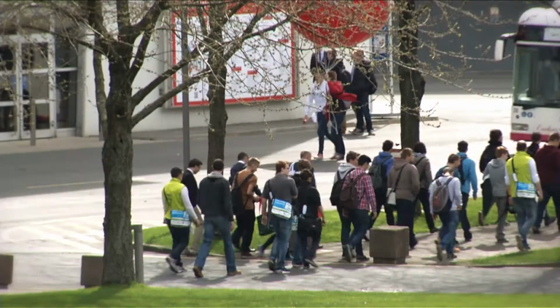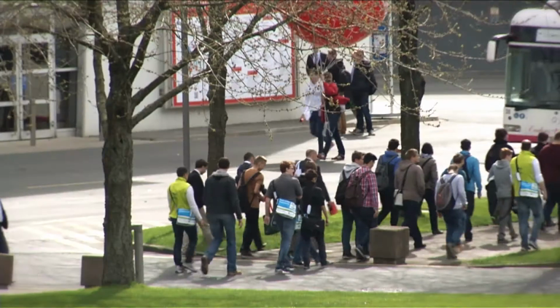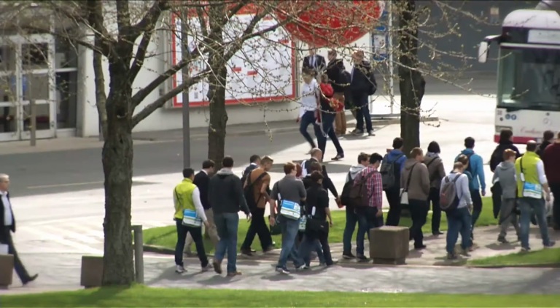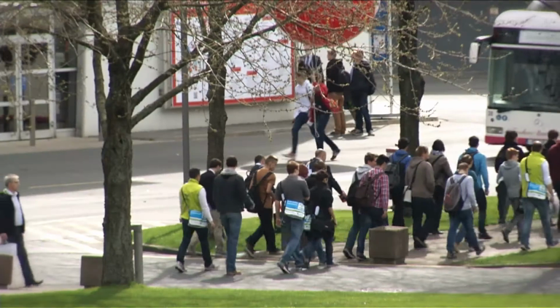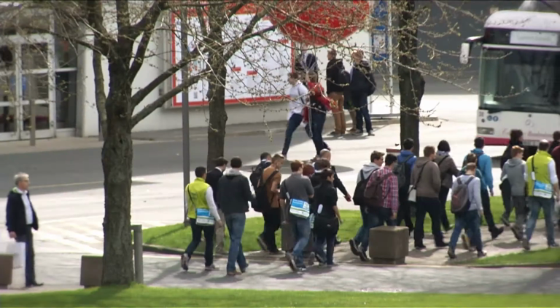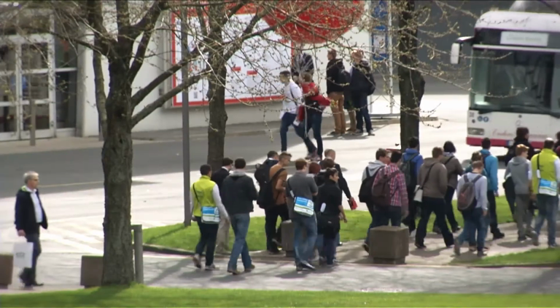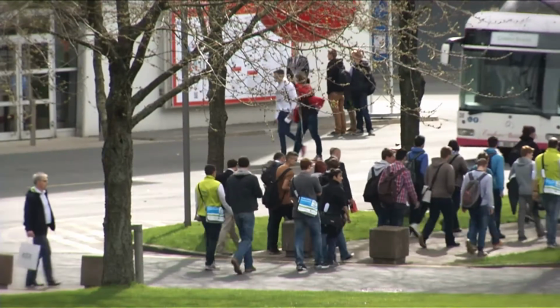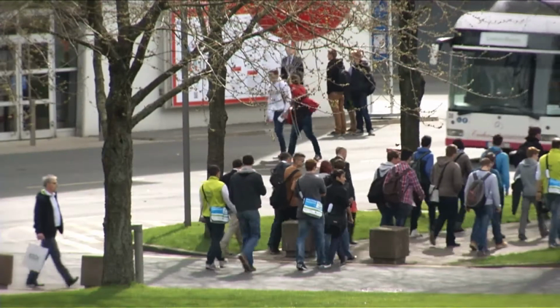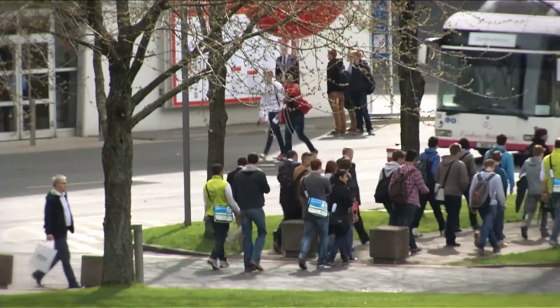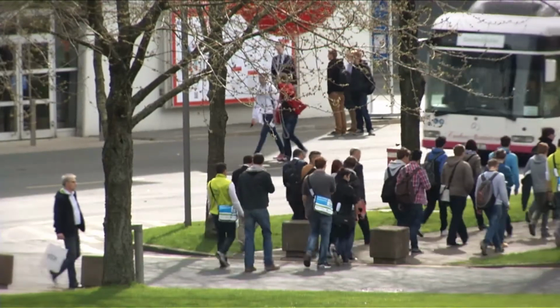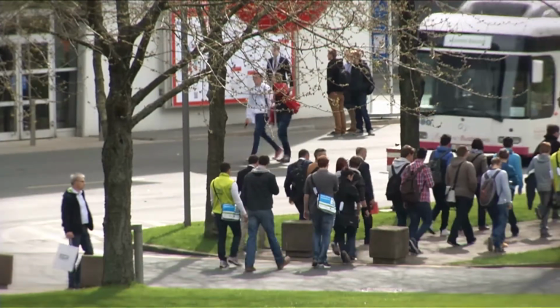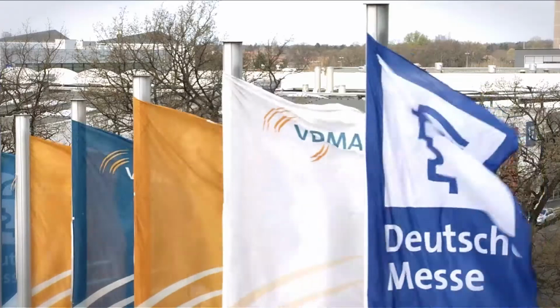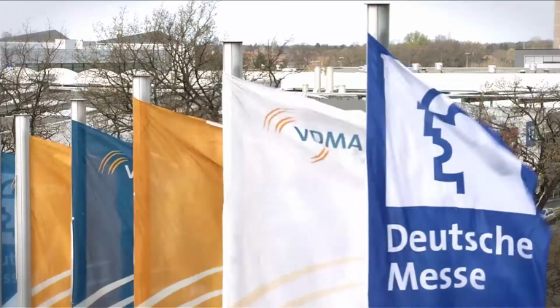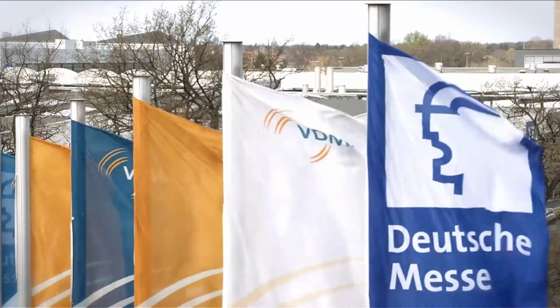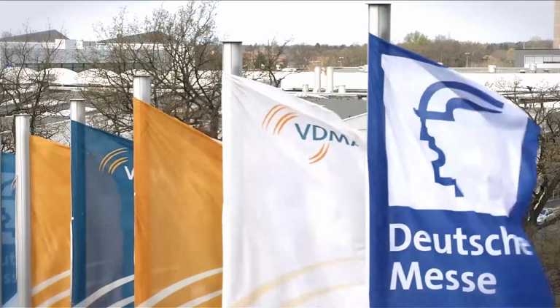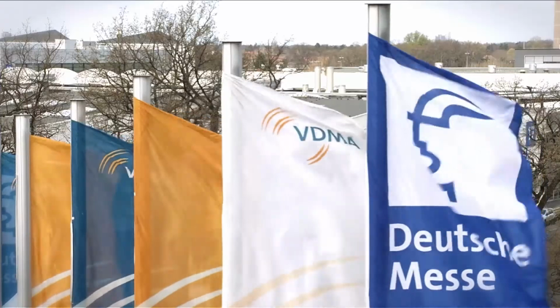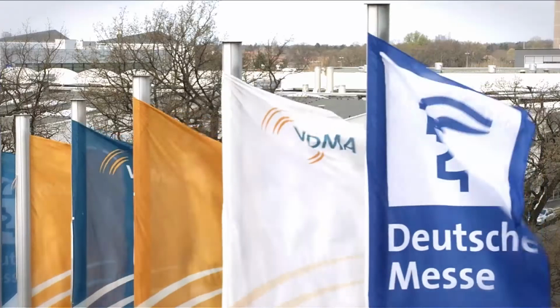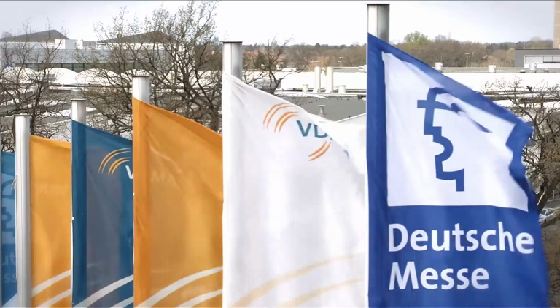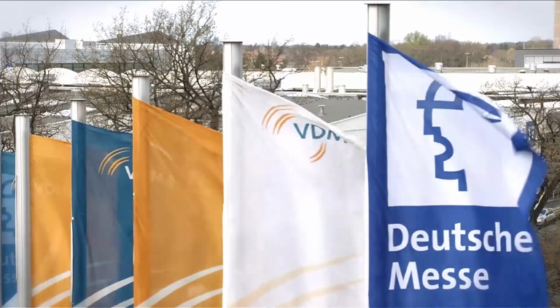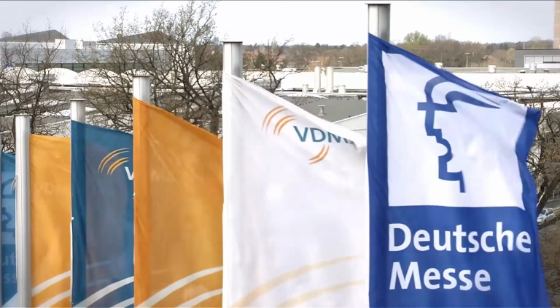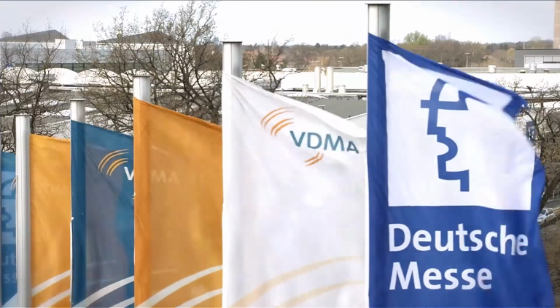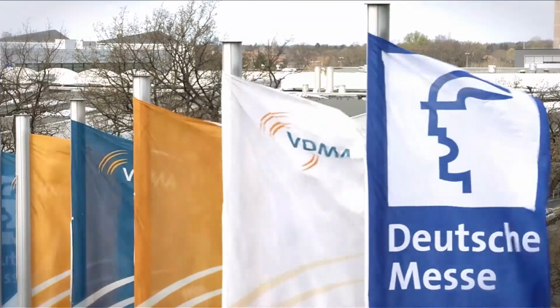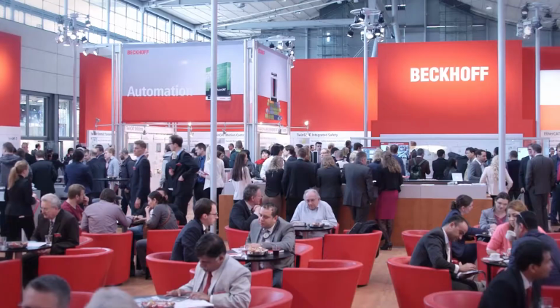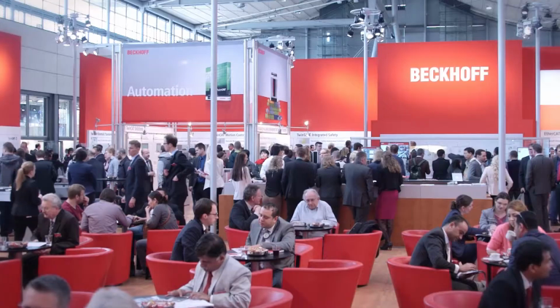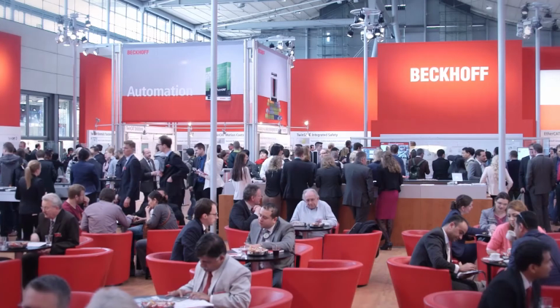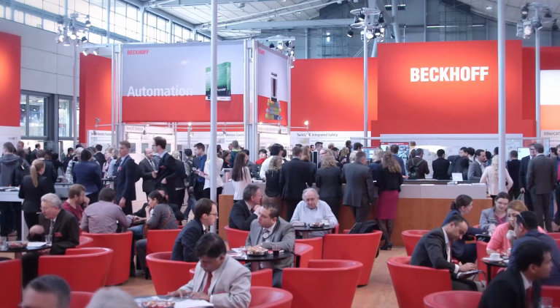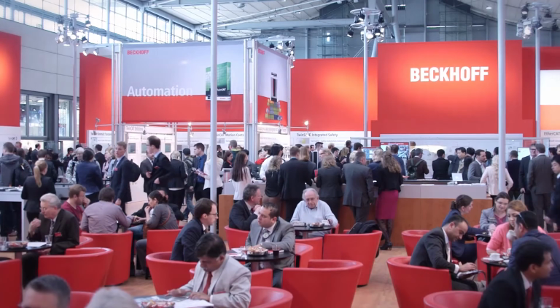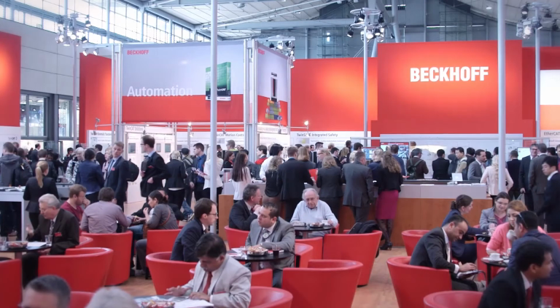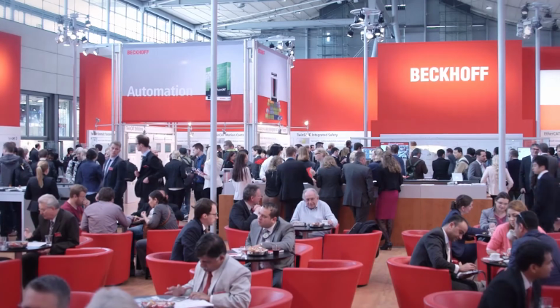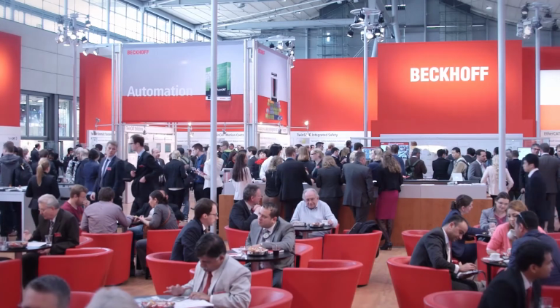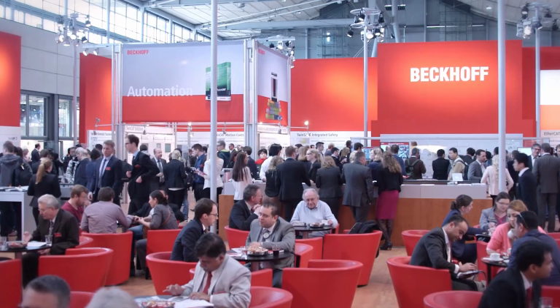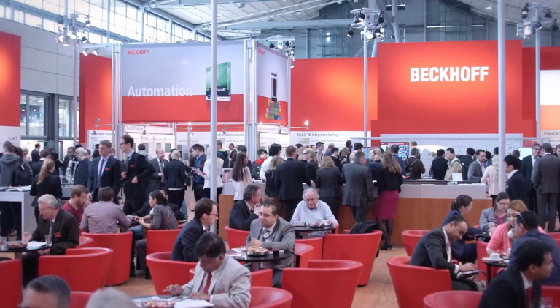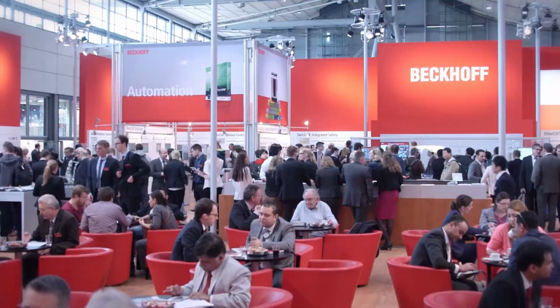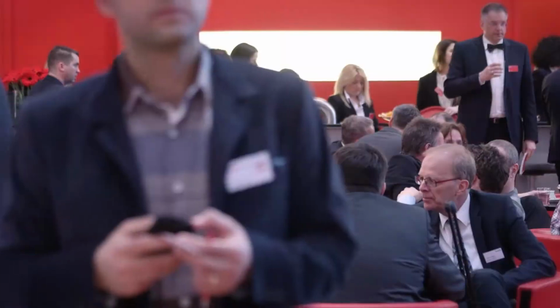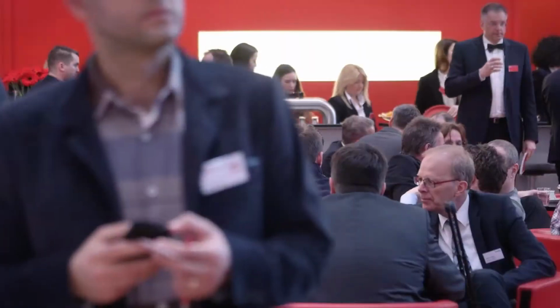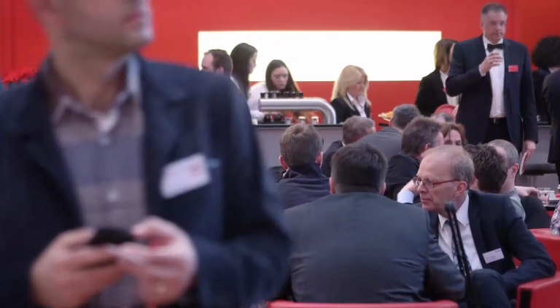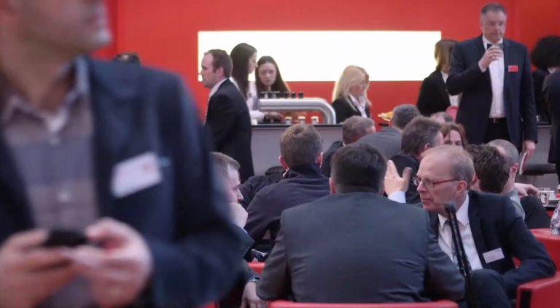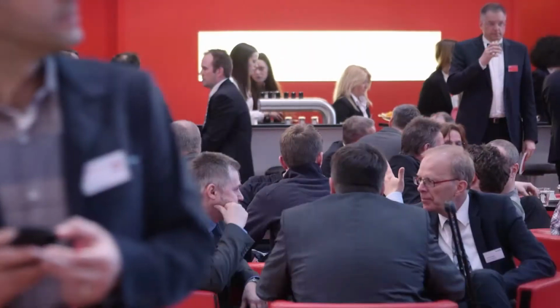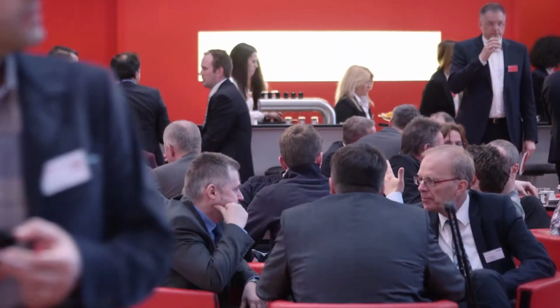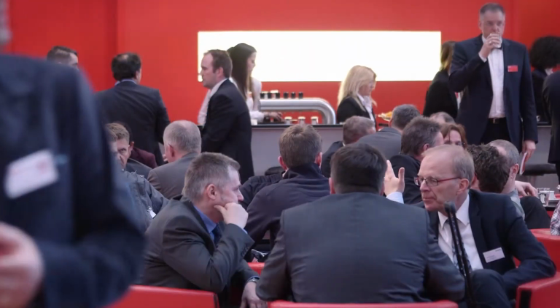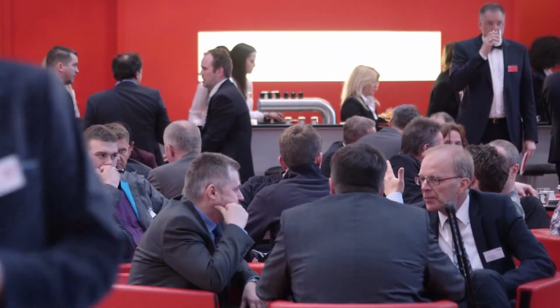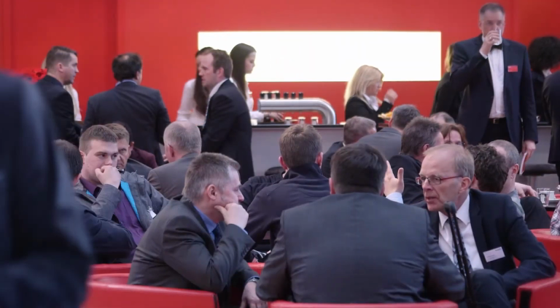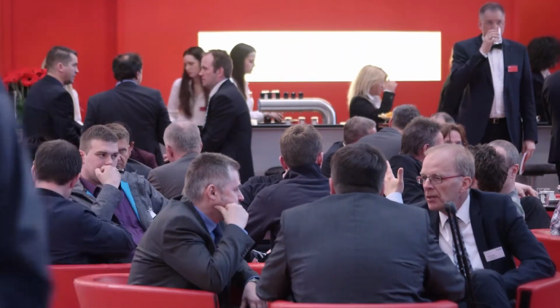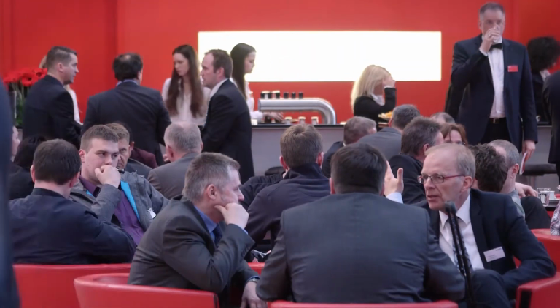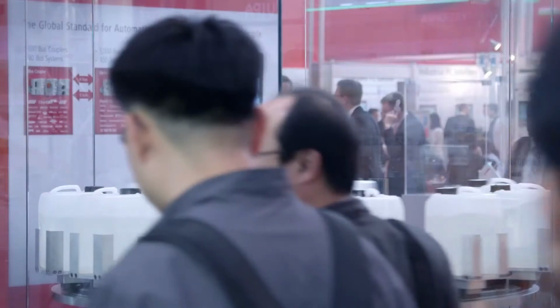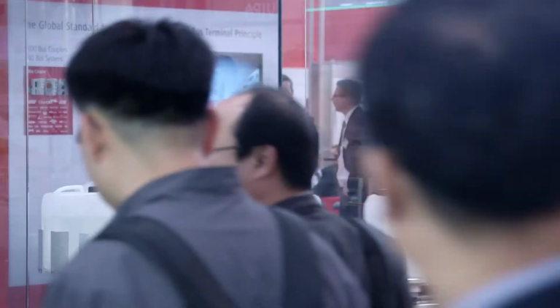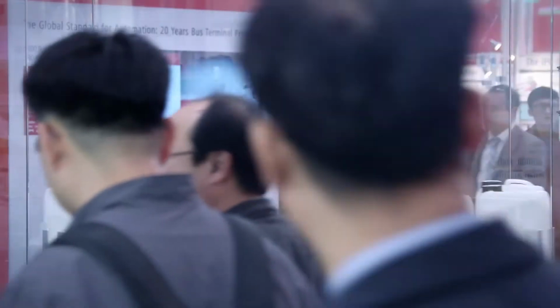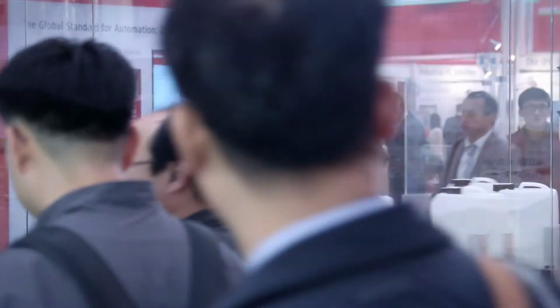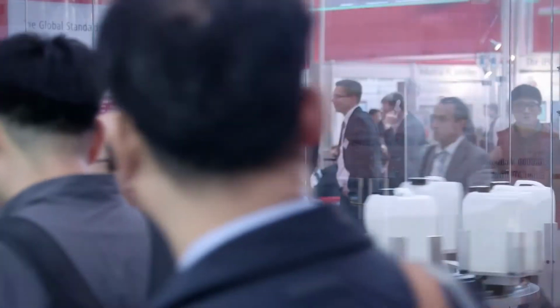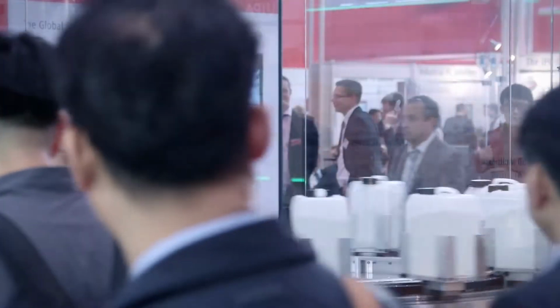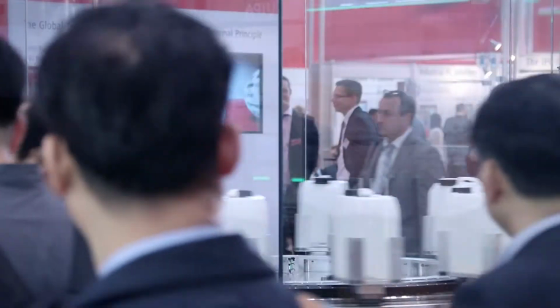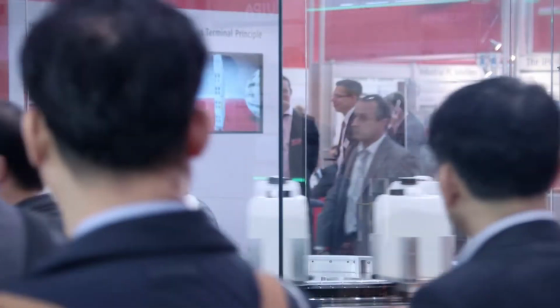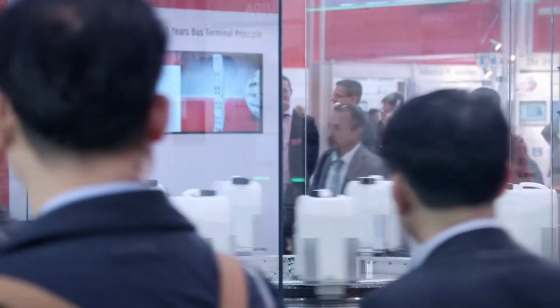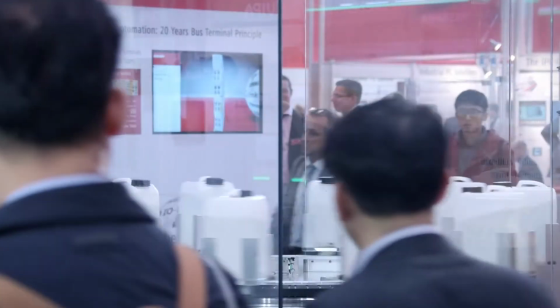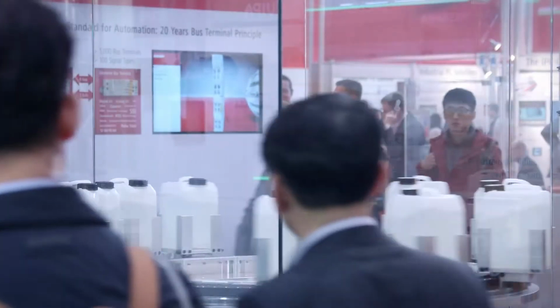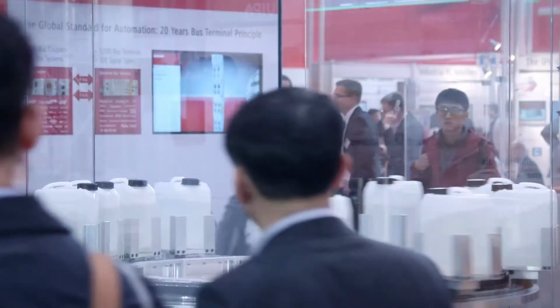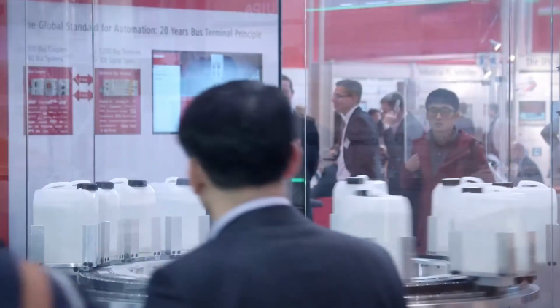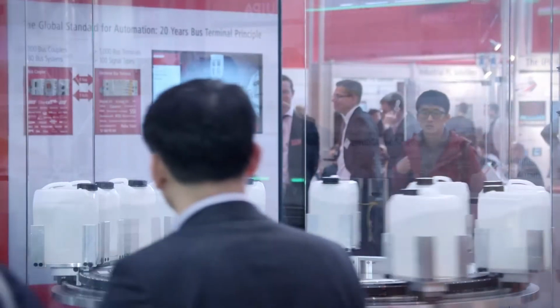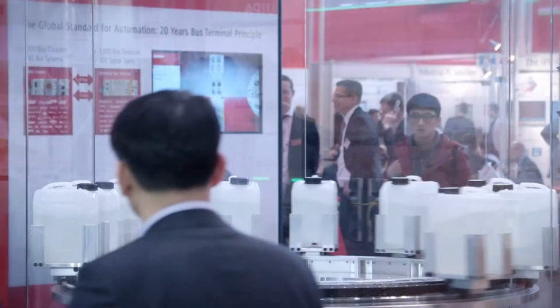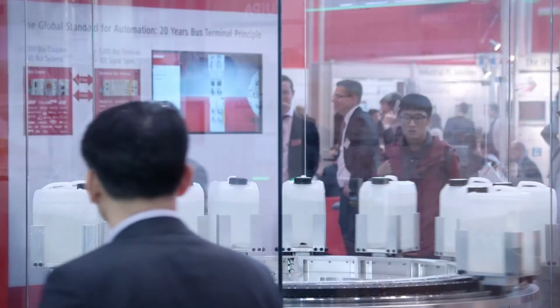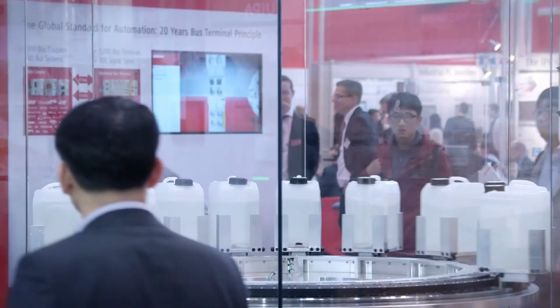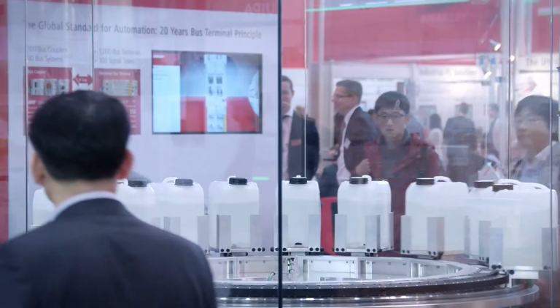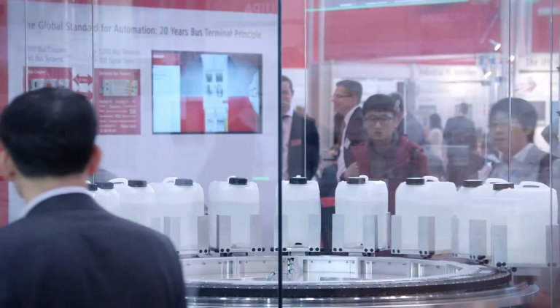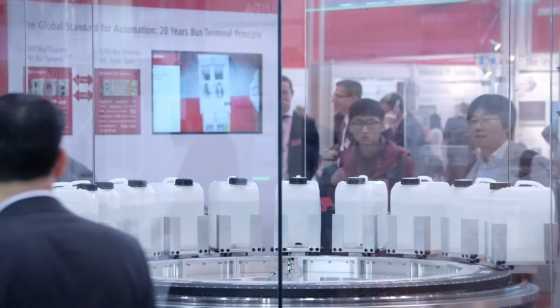Welcome to Beckhoff Trade Show TV from Hannover Messe 2015, the world's largest industrial trade show.